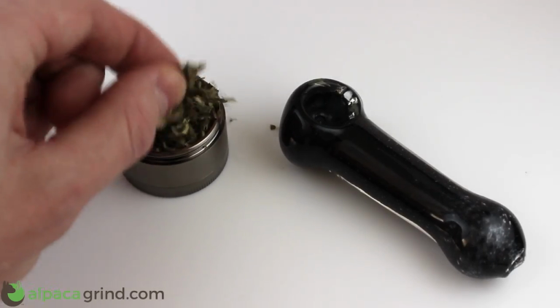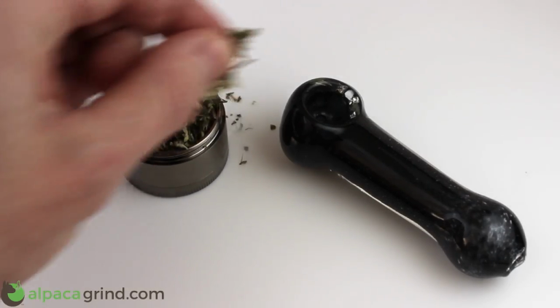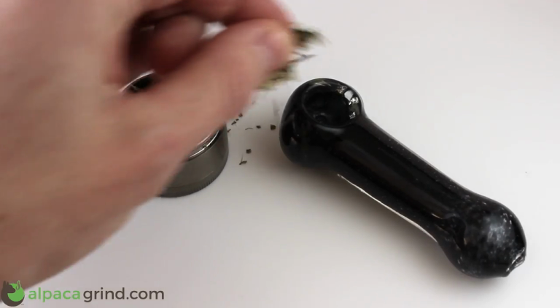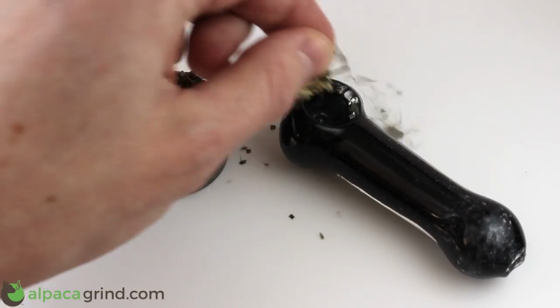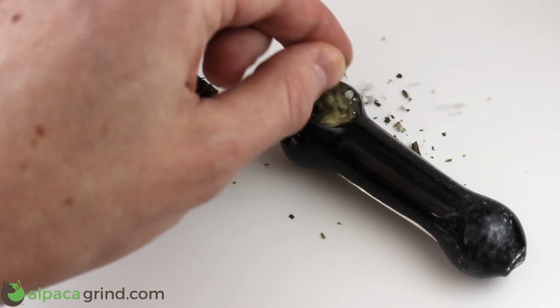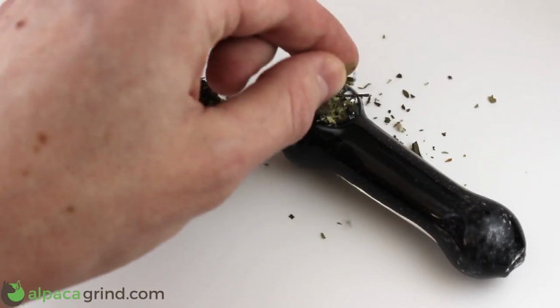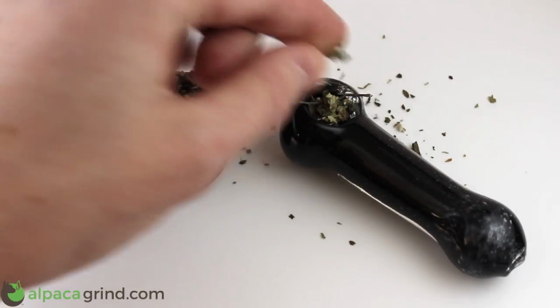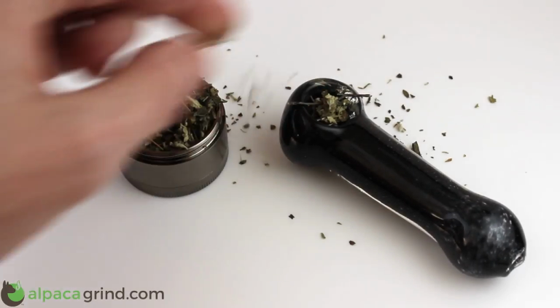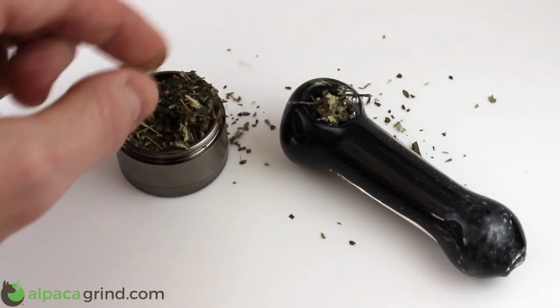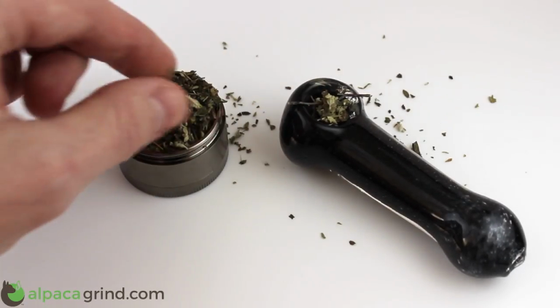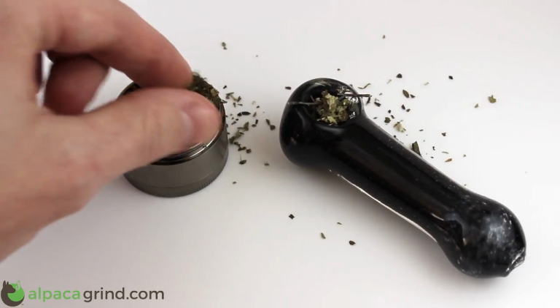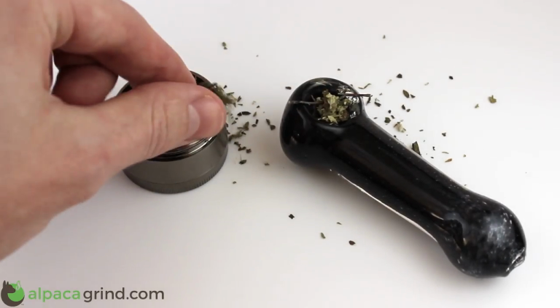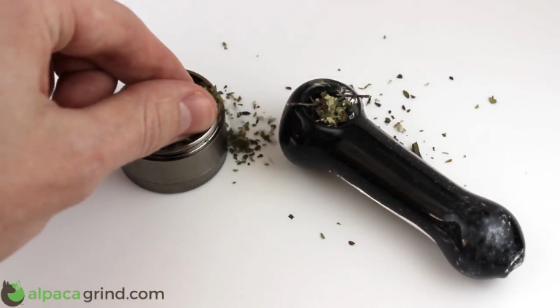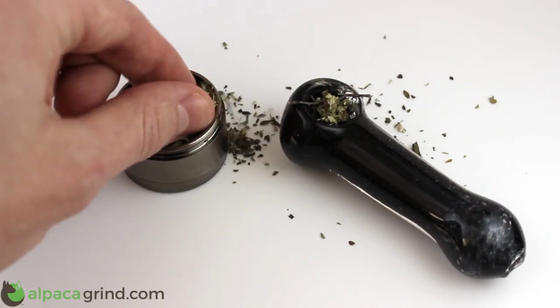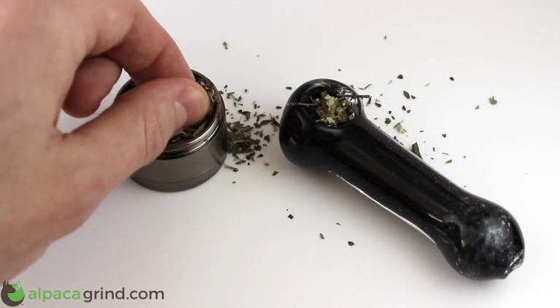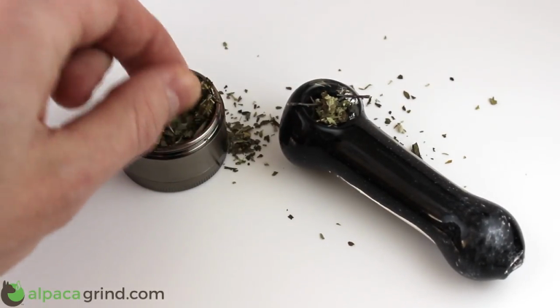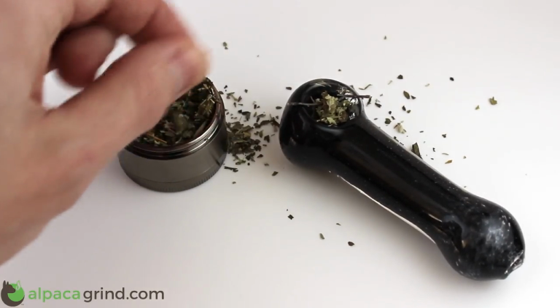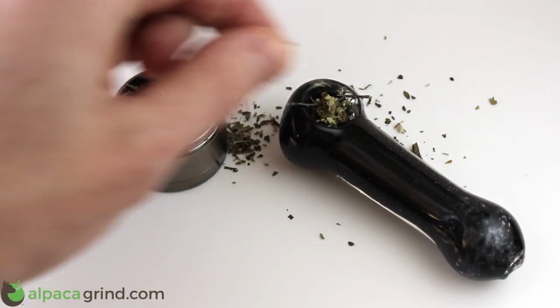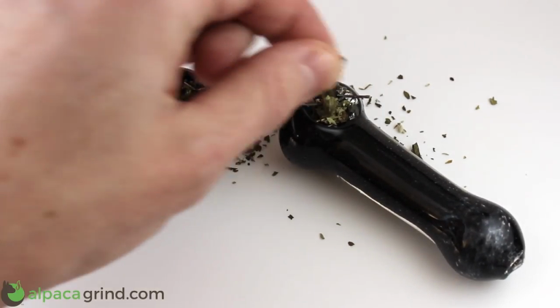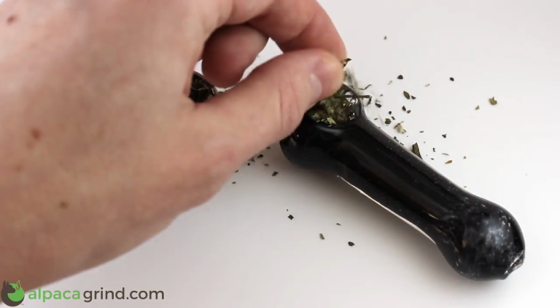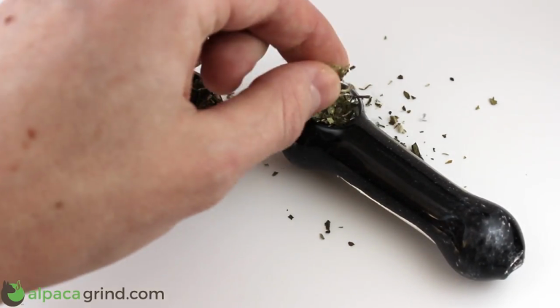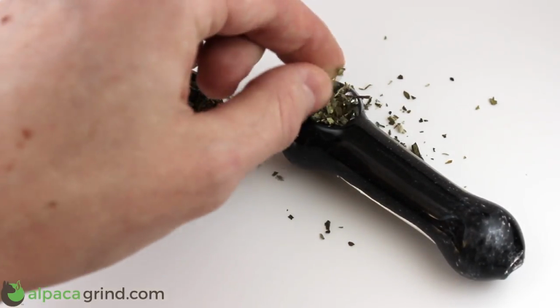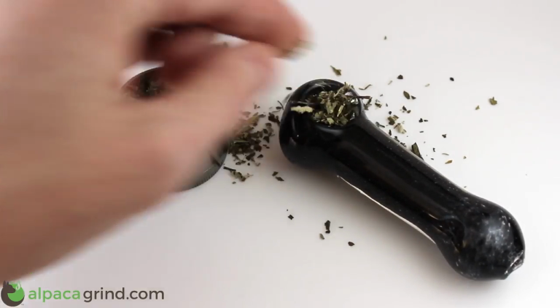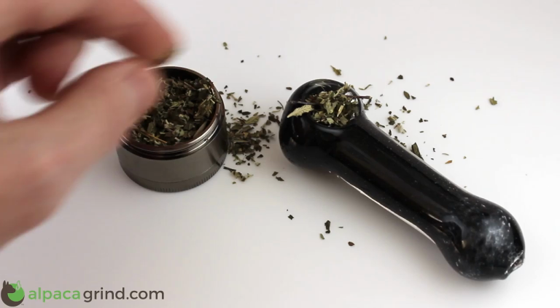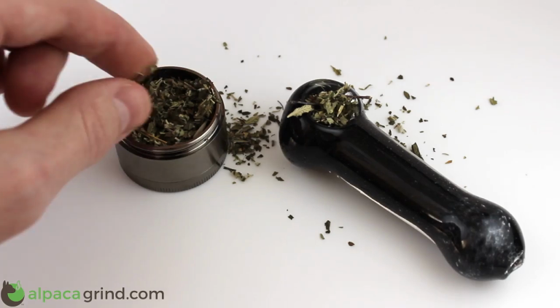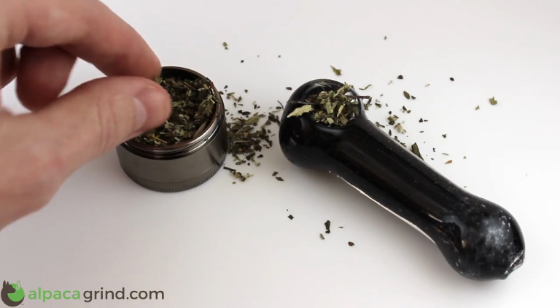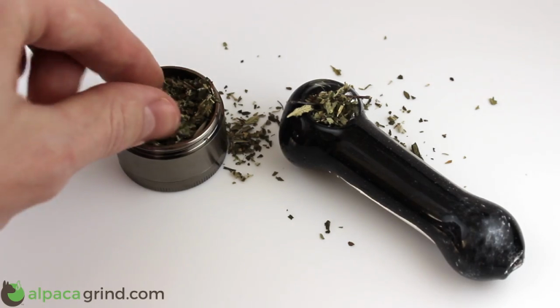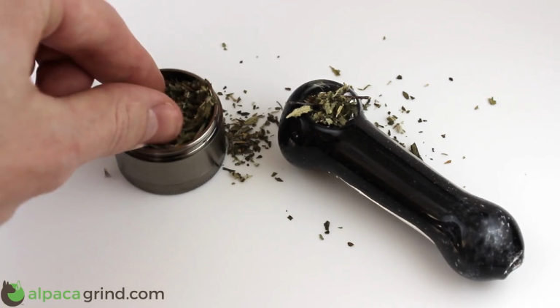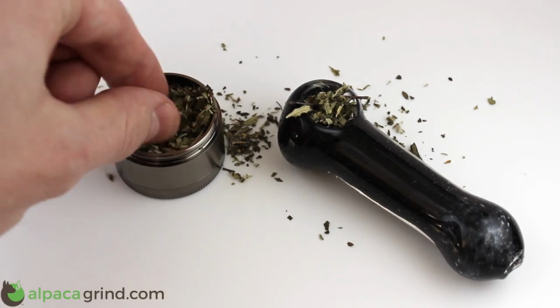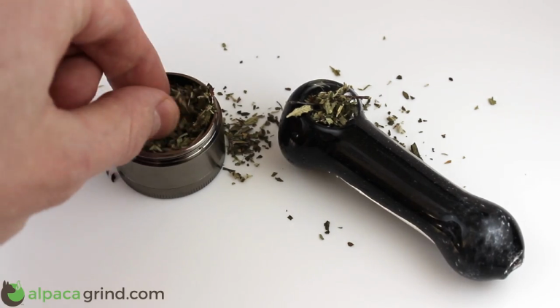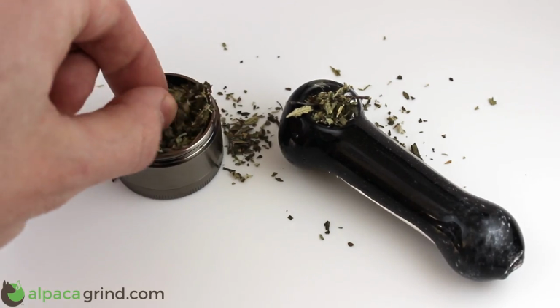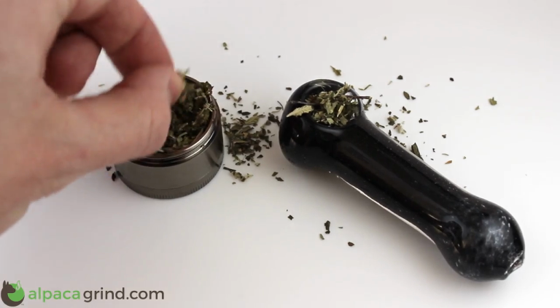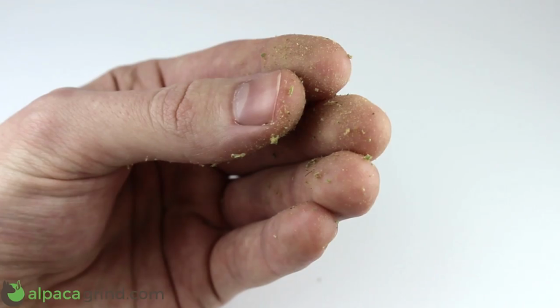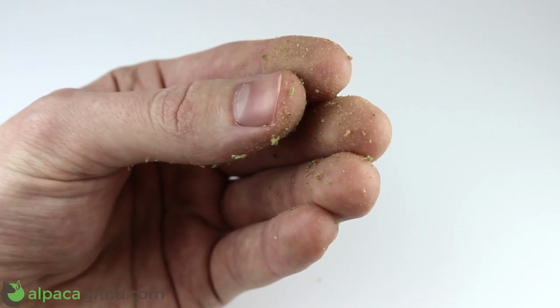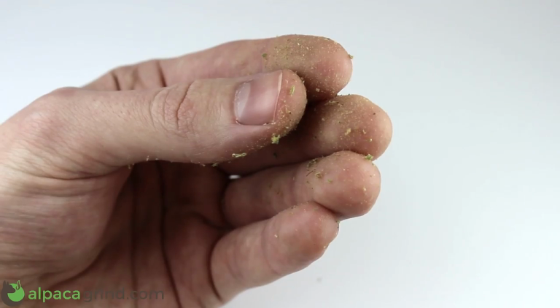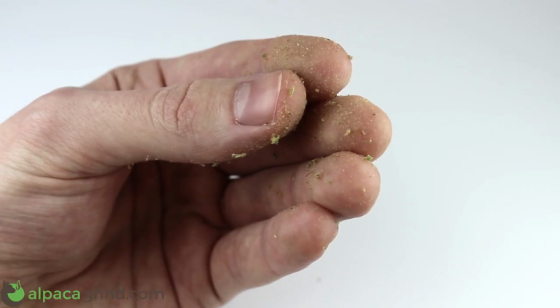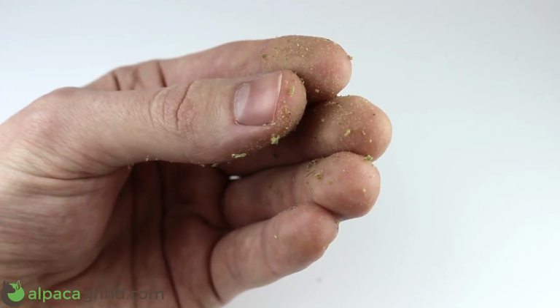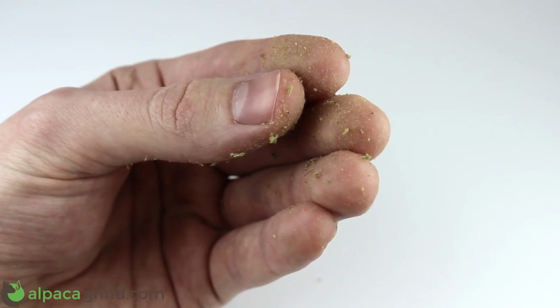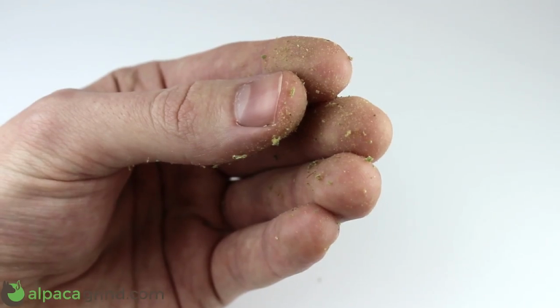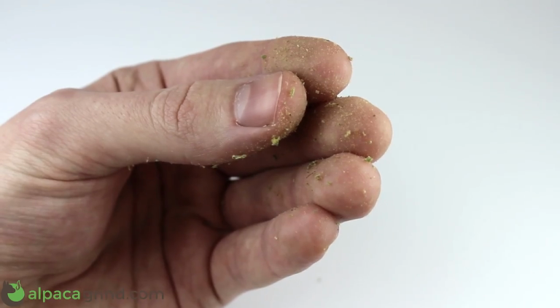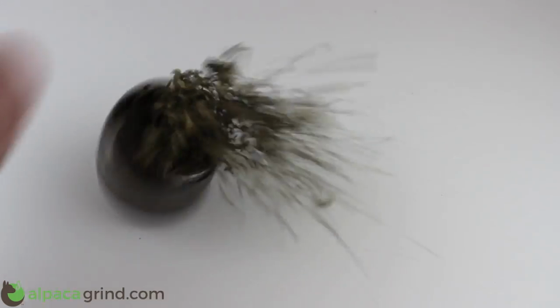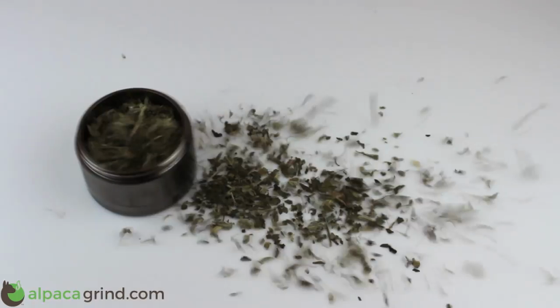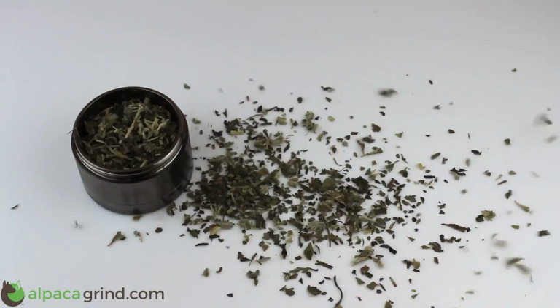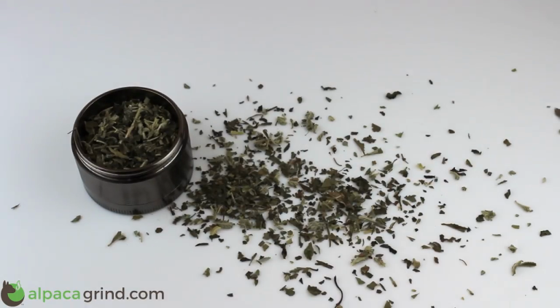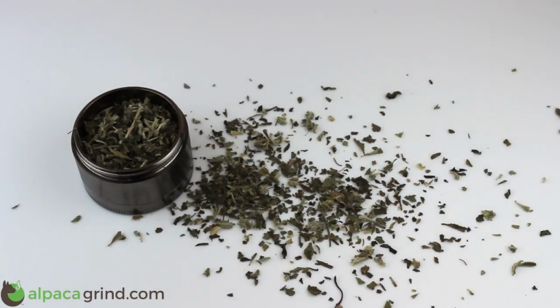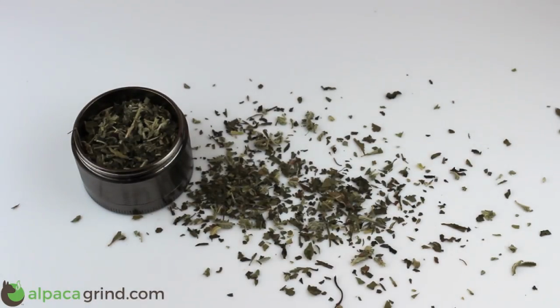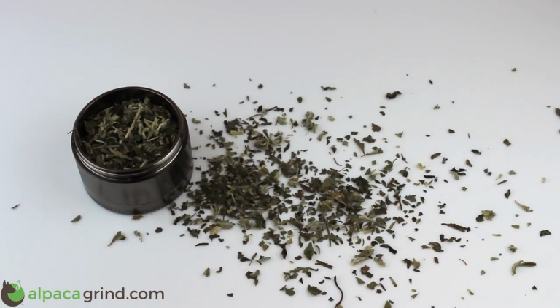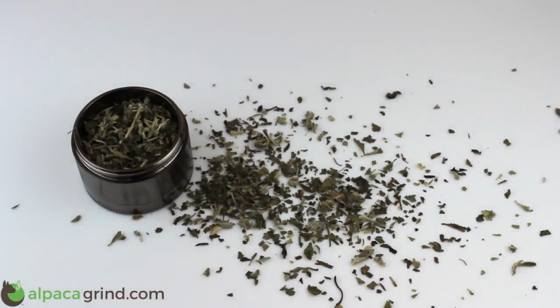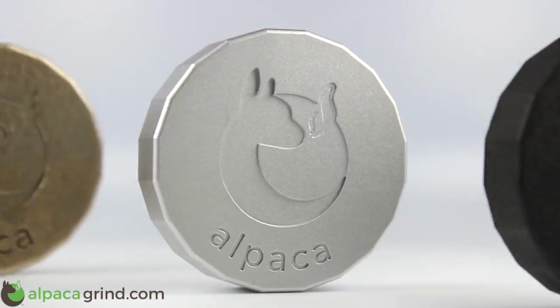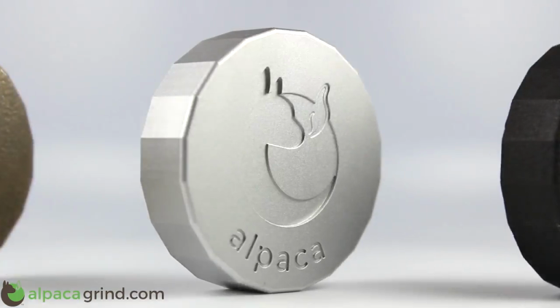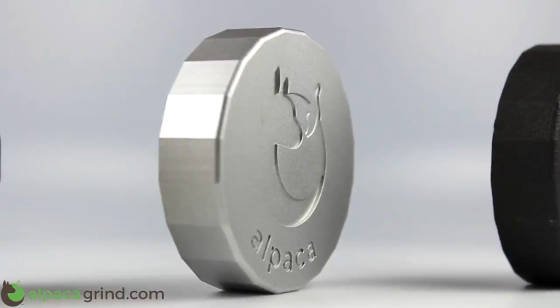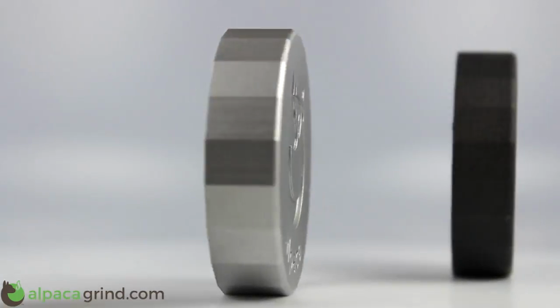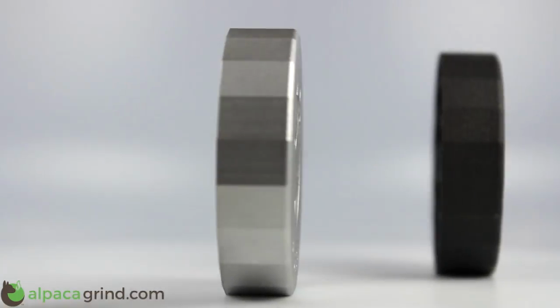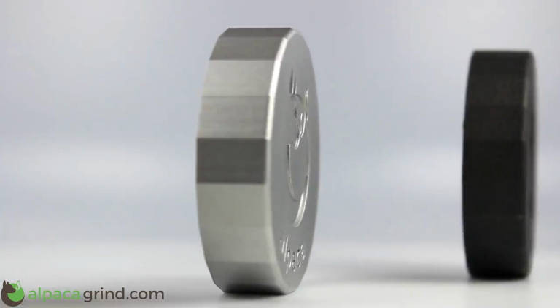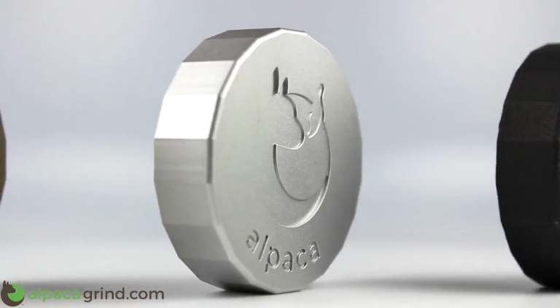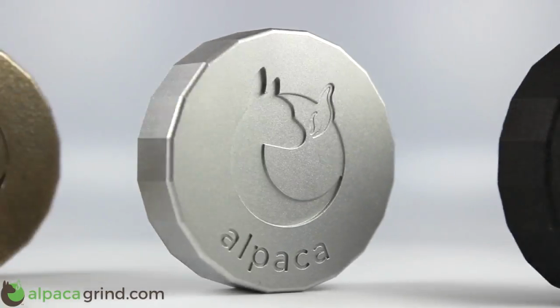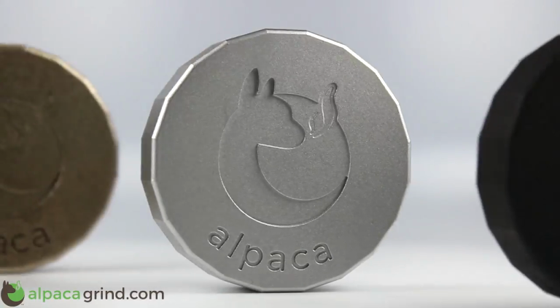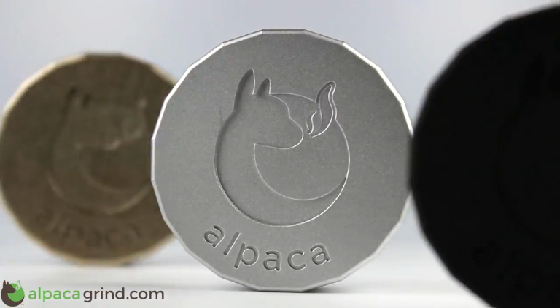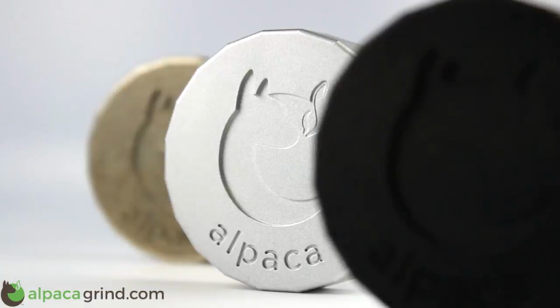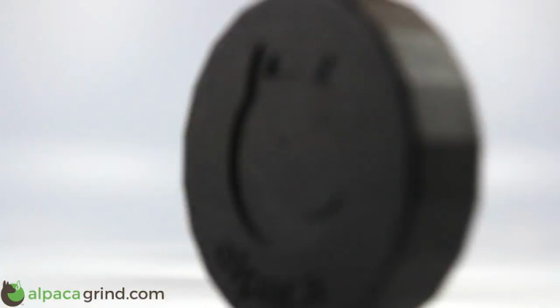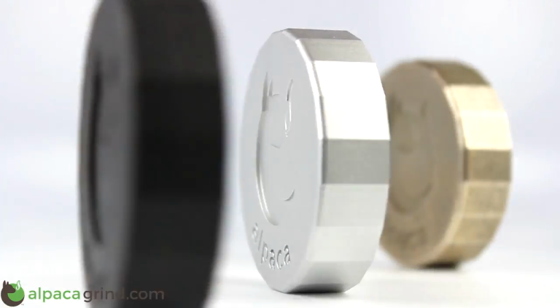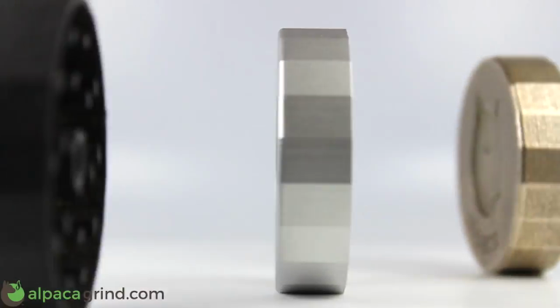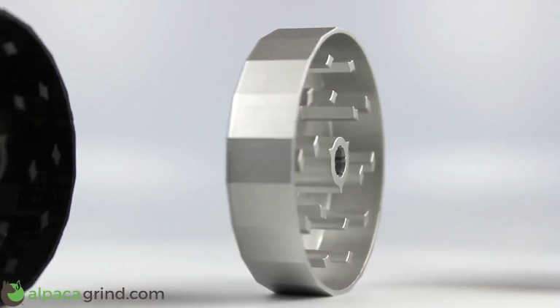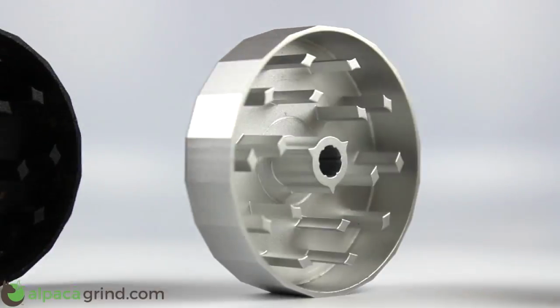Normal herb grinders are messy and time-consuming. They result in sticky fingers and spilled messes. Alpaca is different.